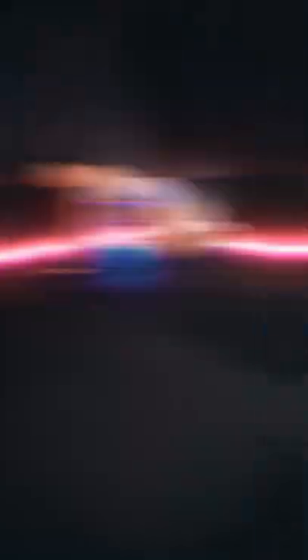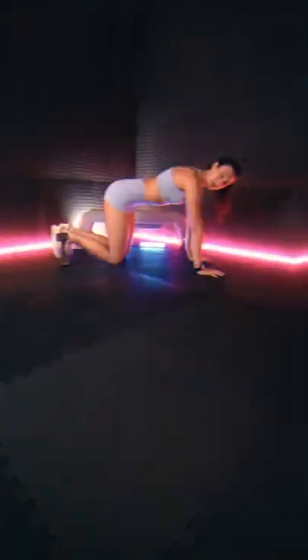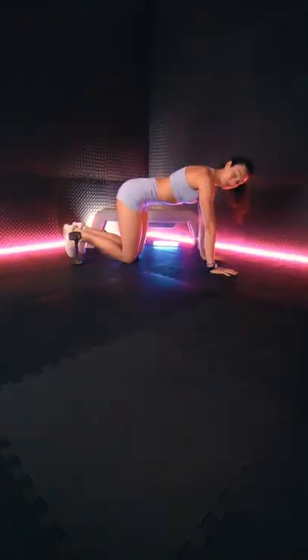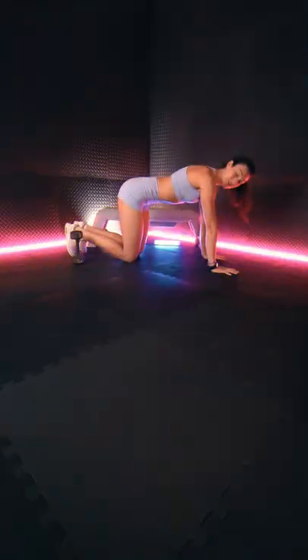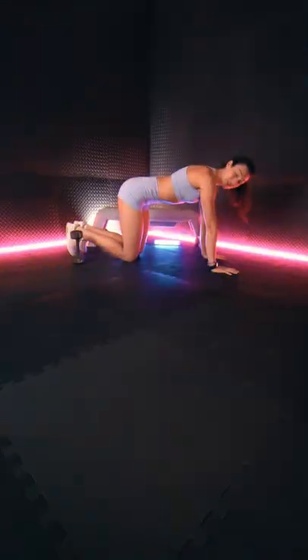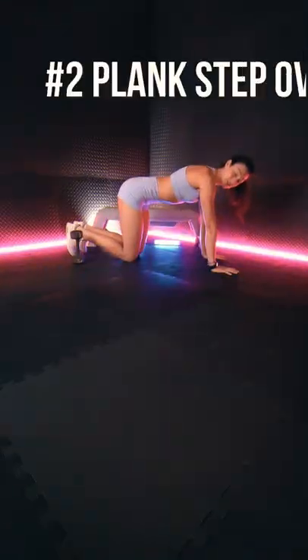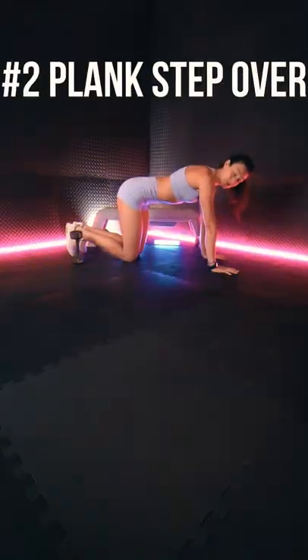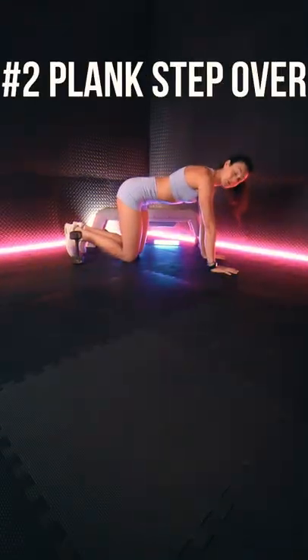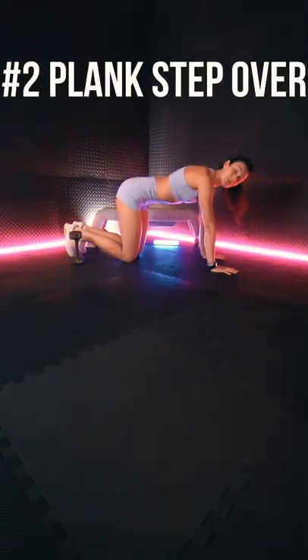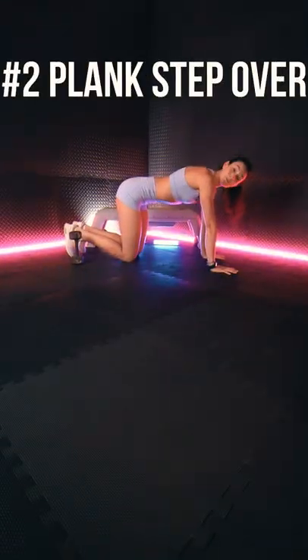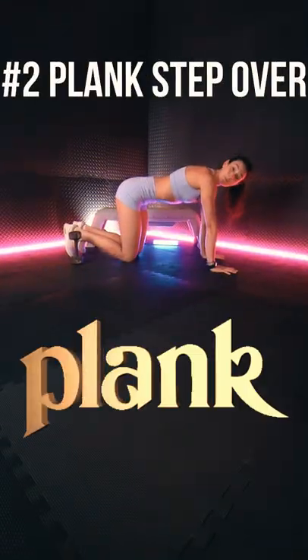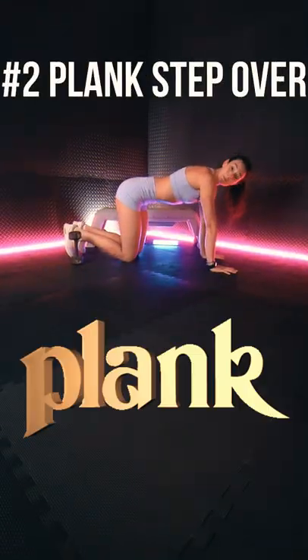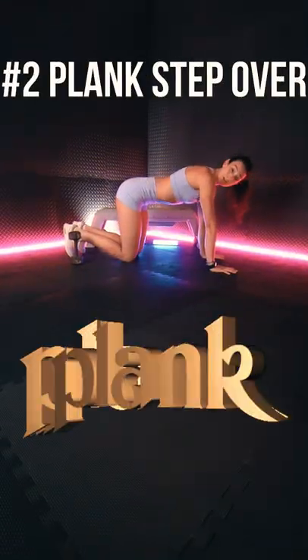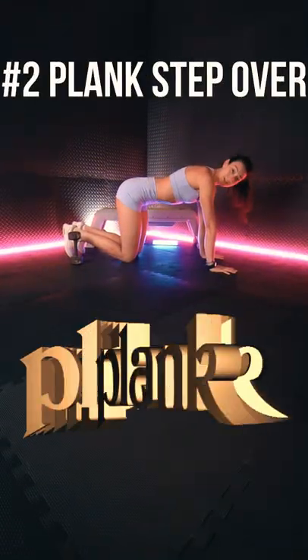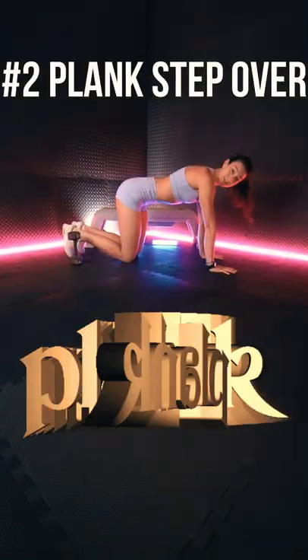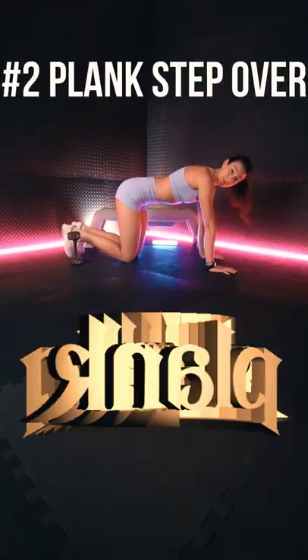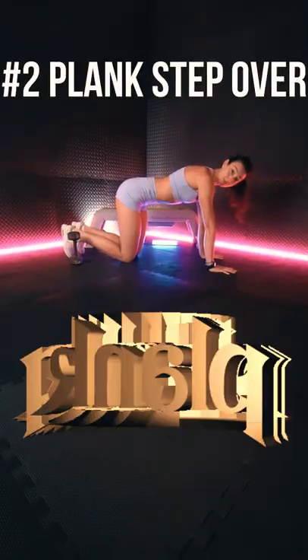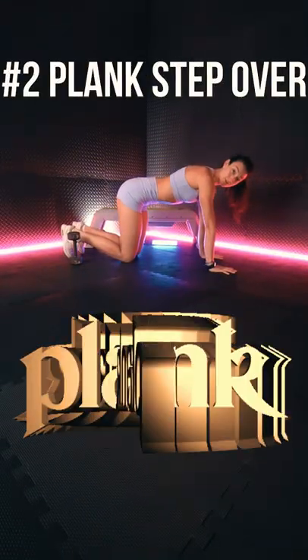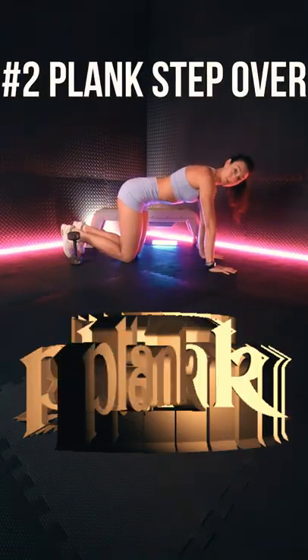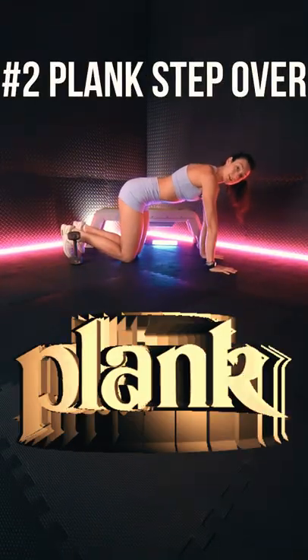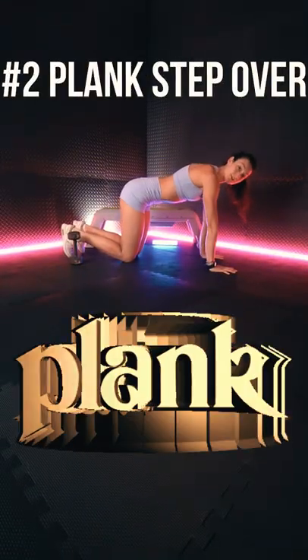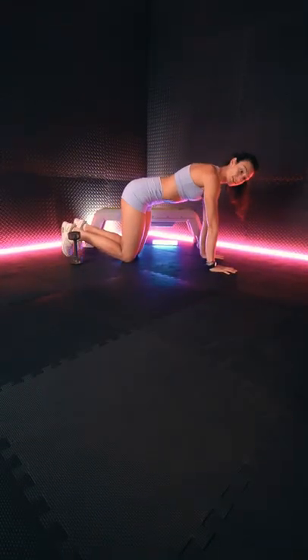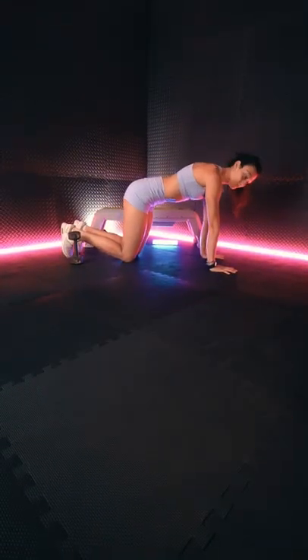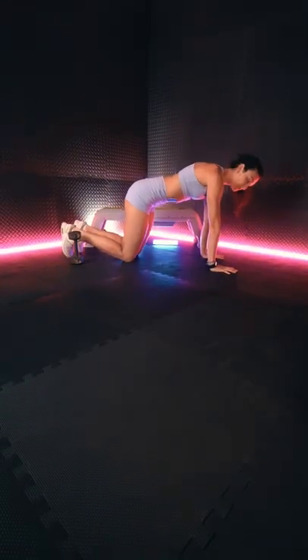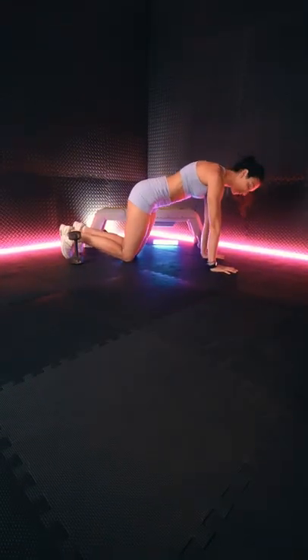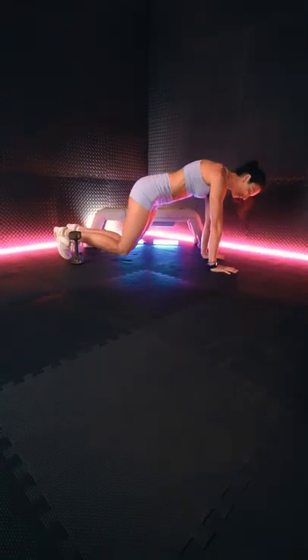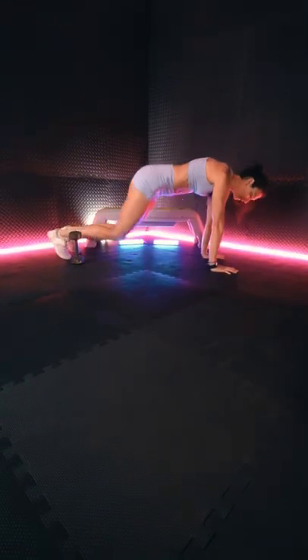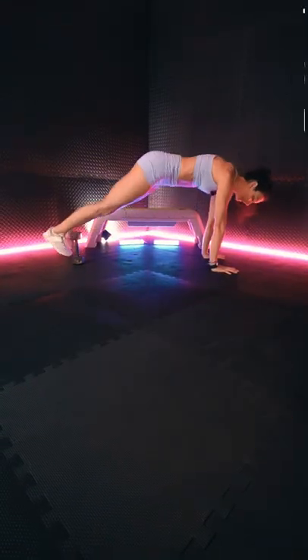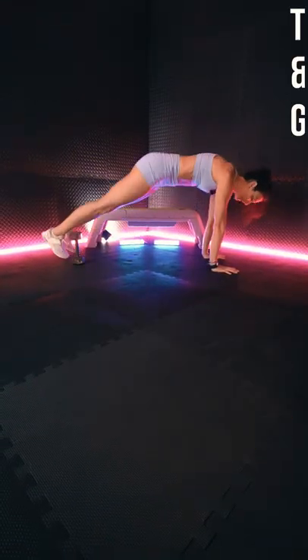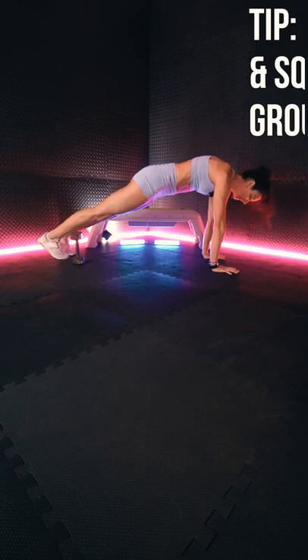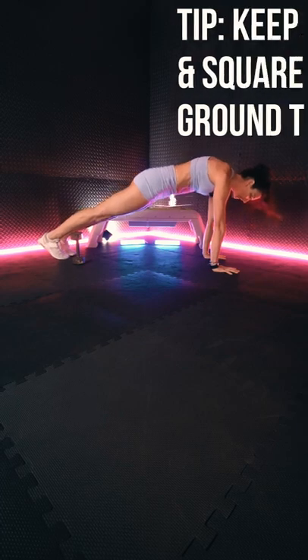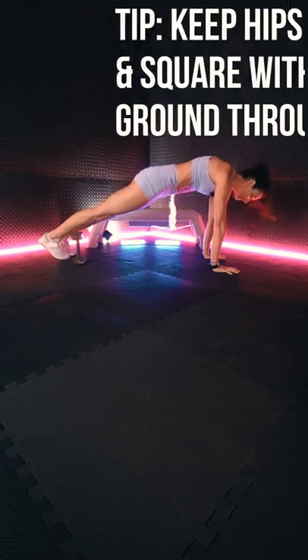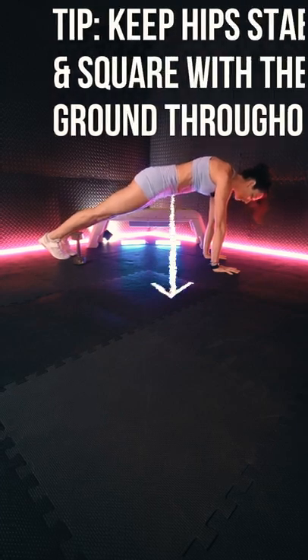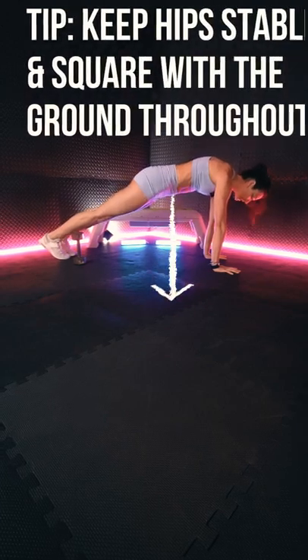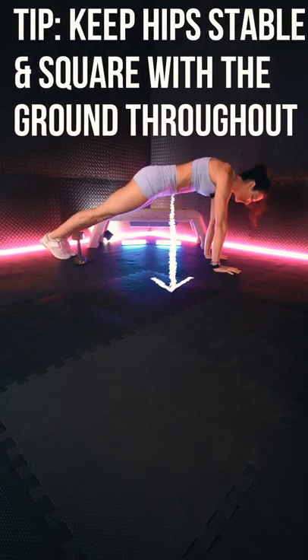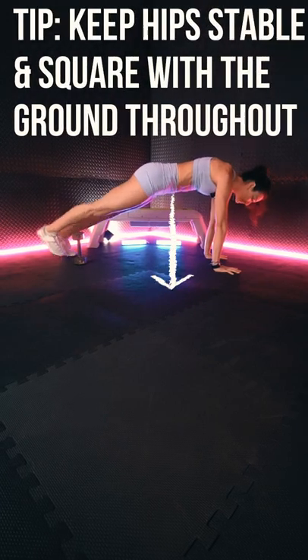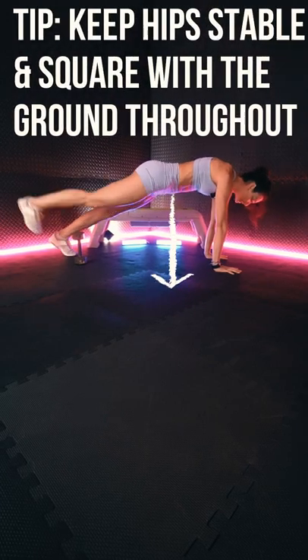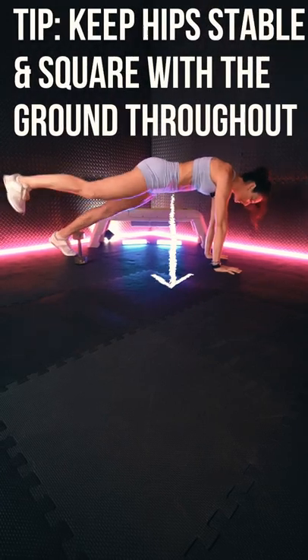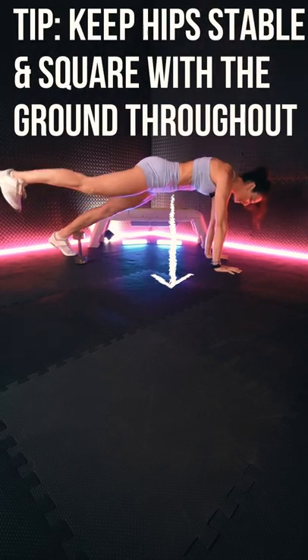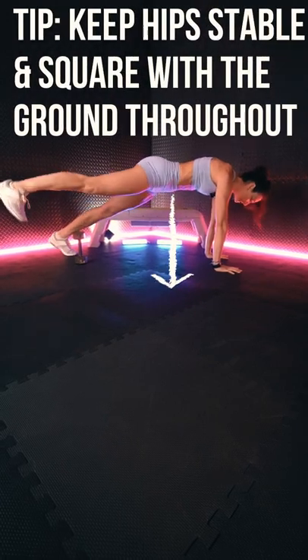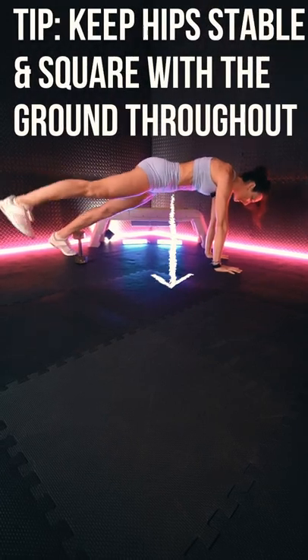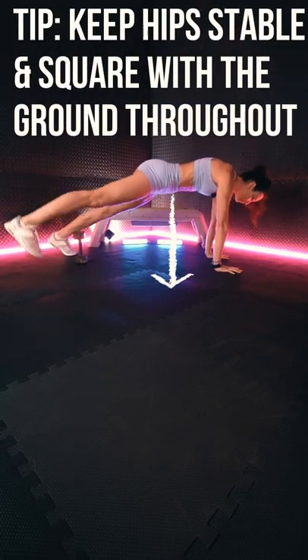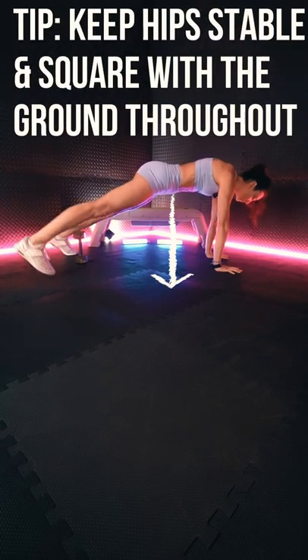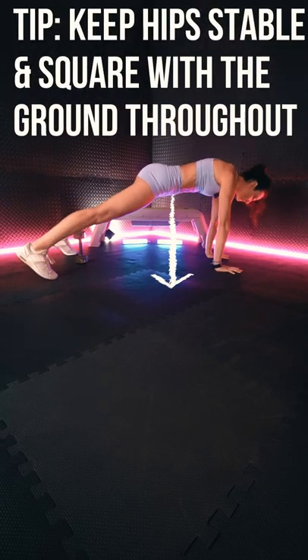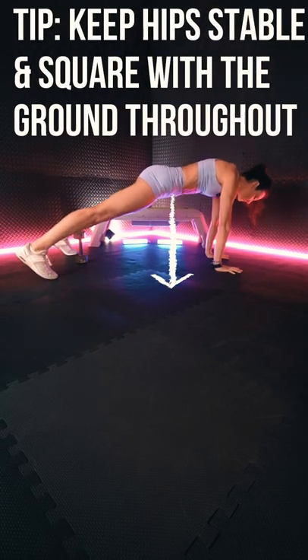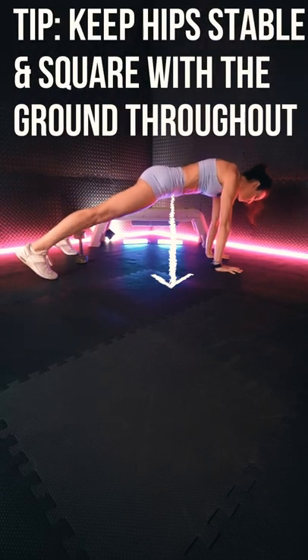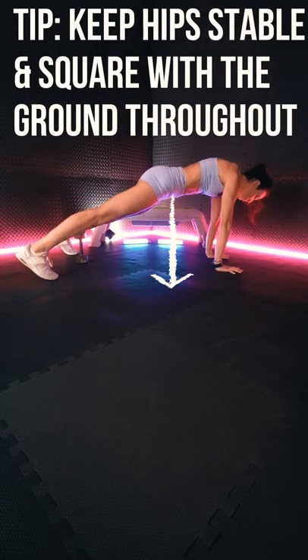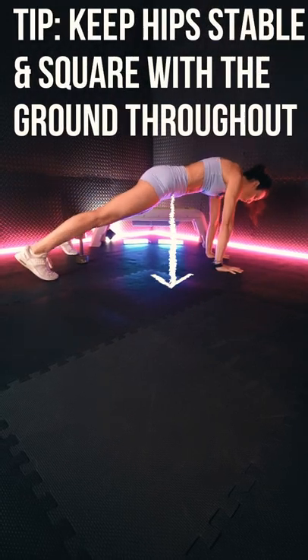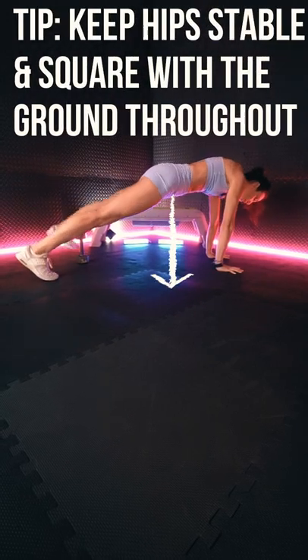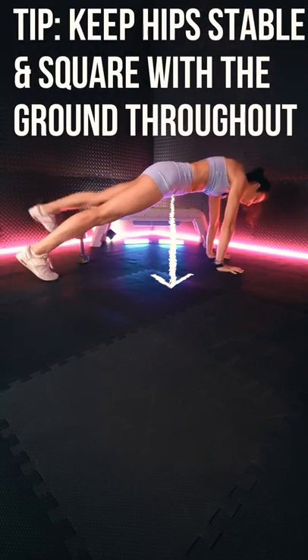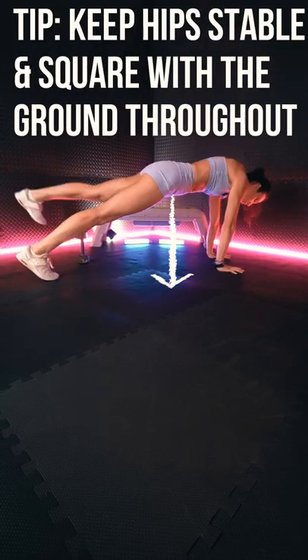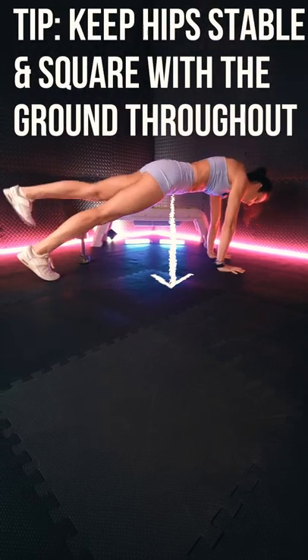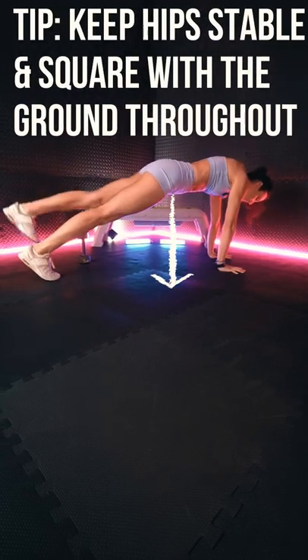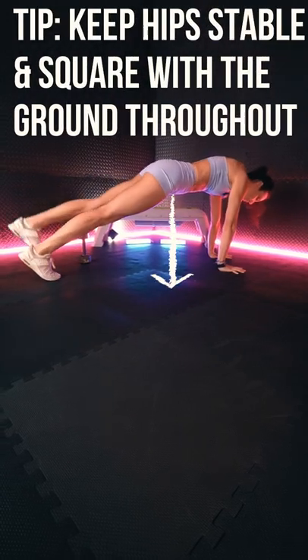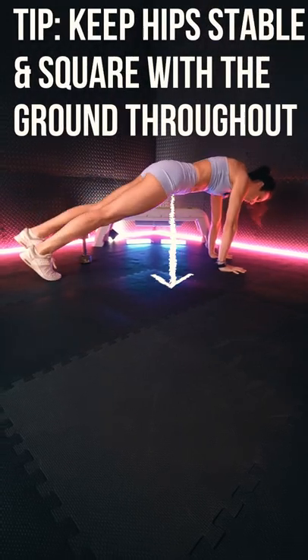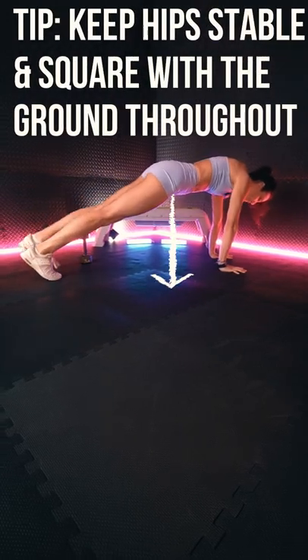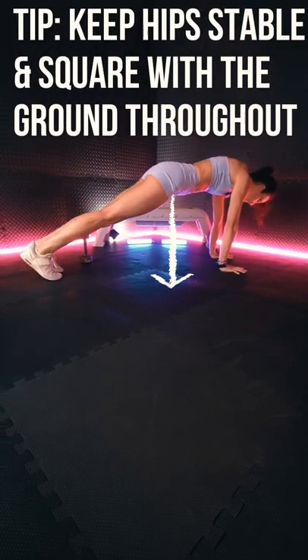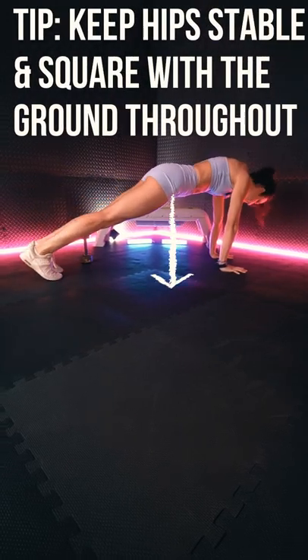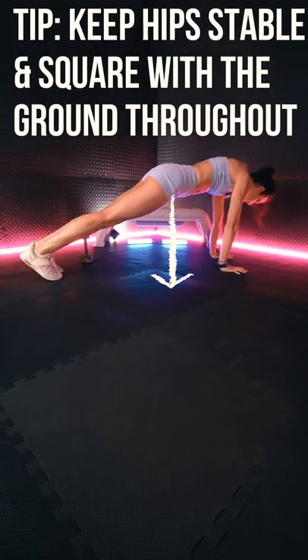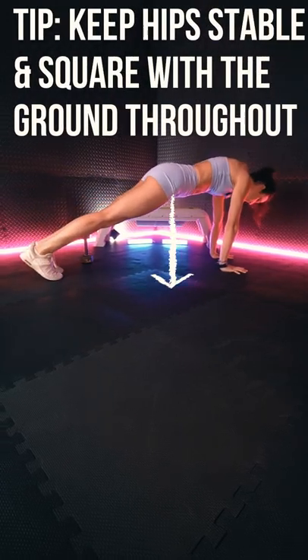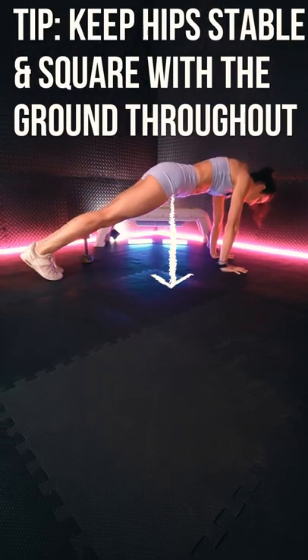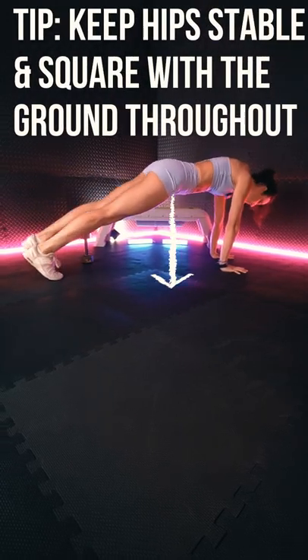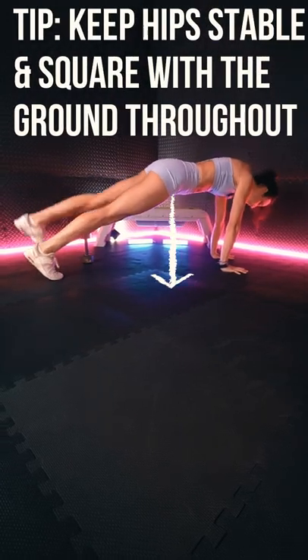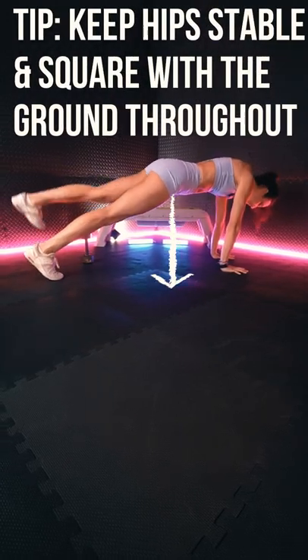Exercise two: plank step over. Tip — keep the hips stable and square with the ground throughout.